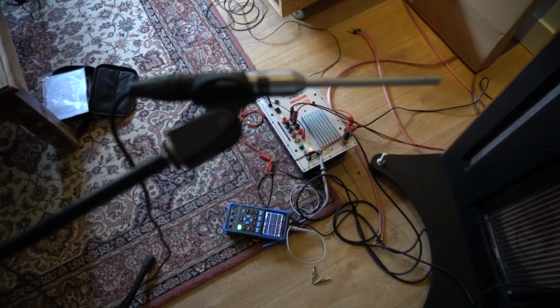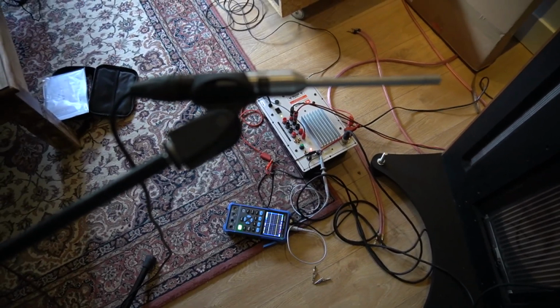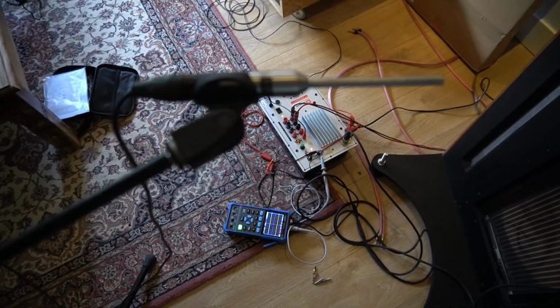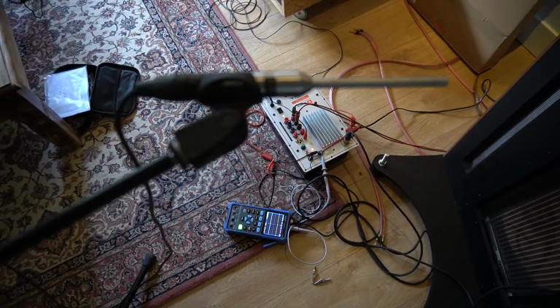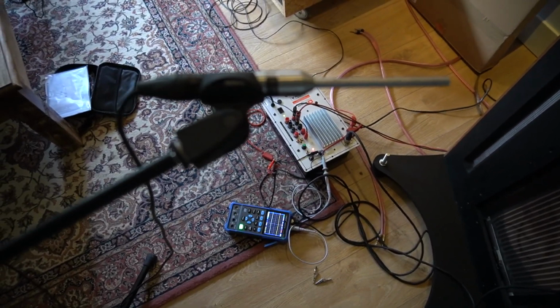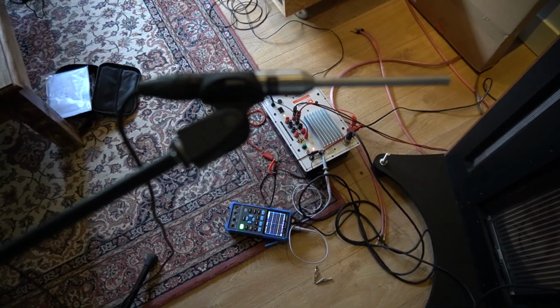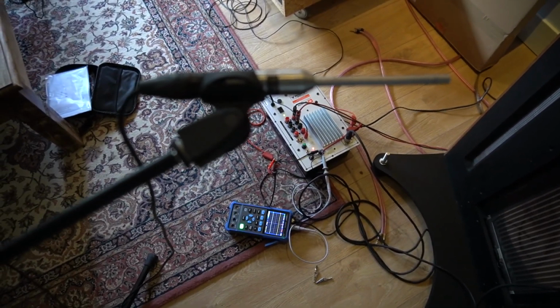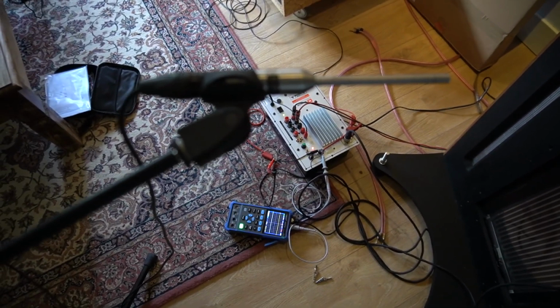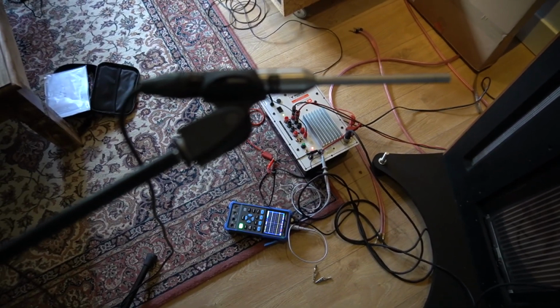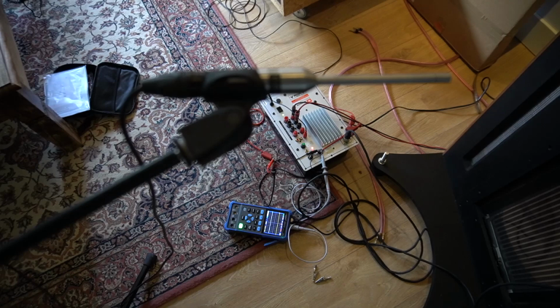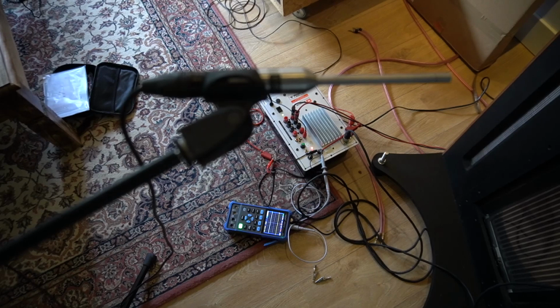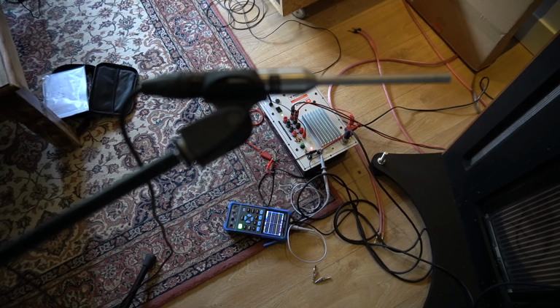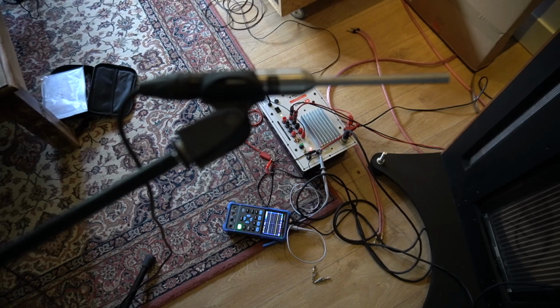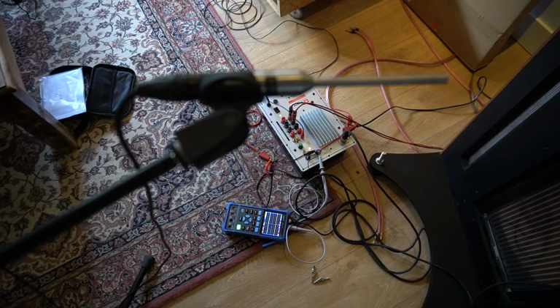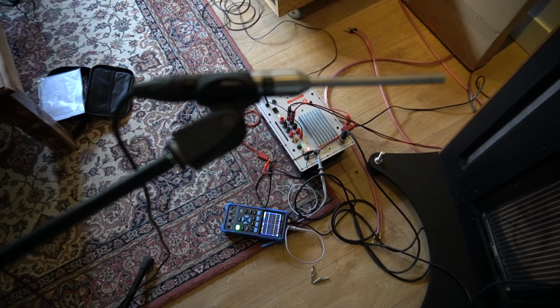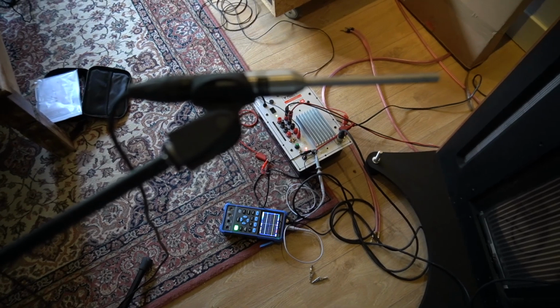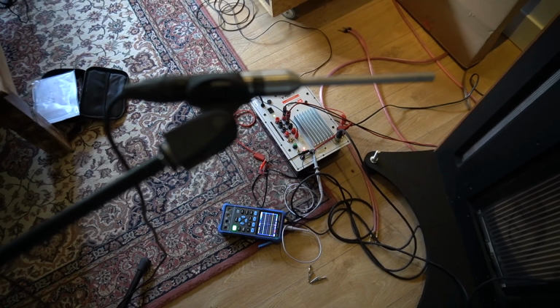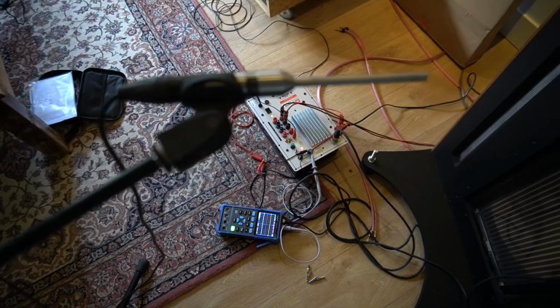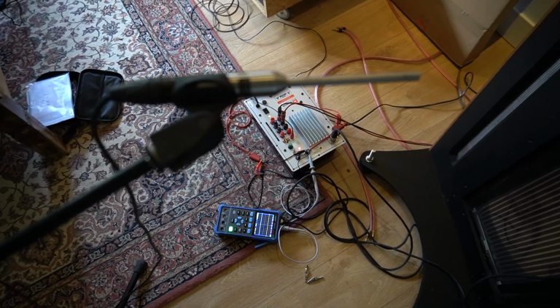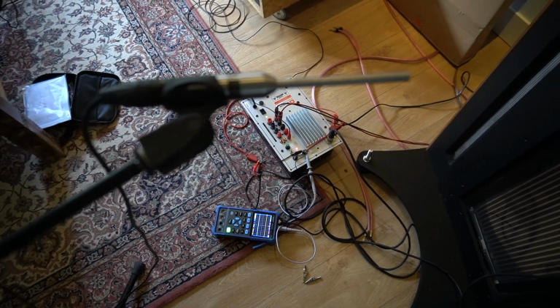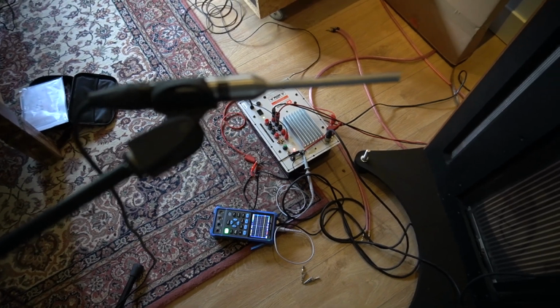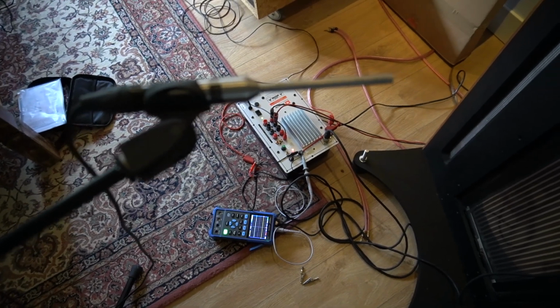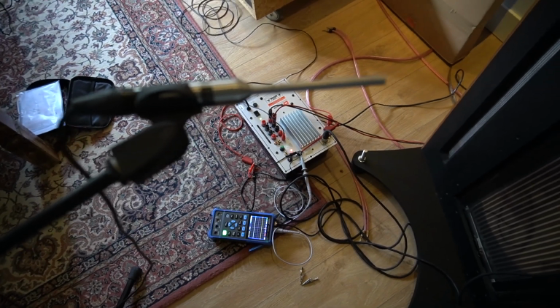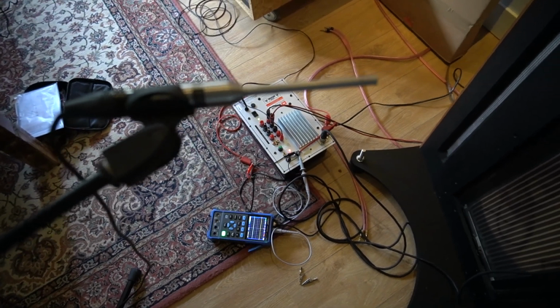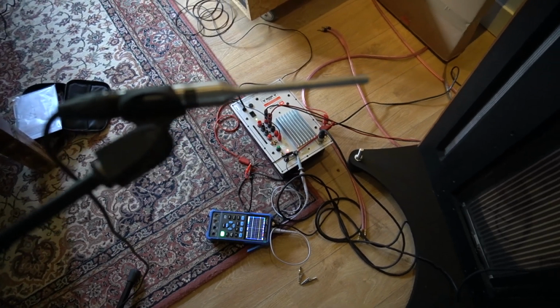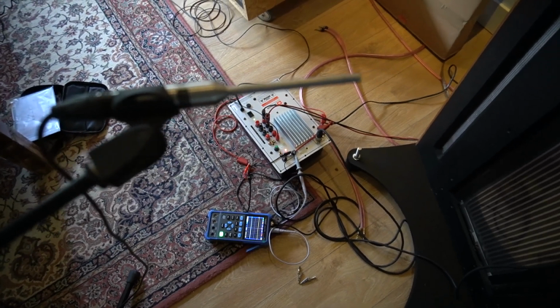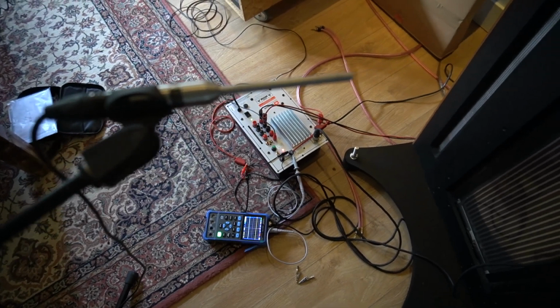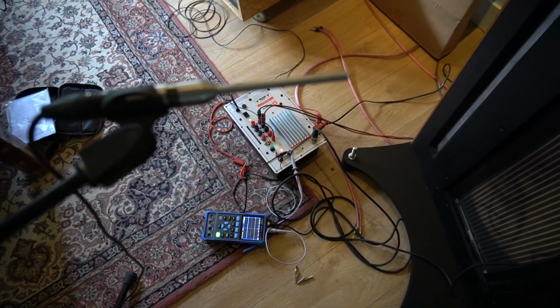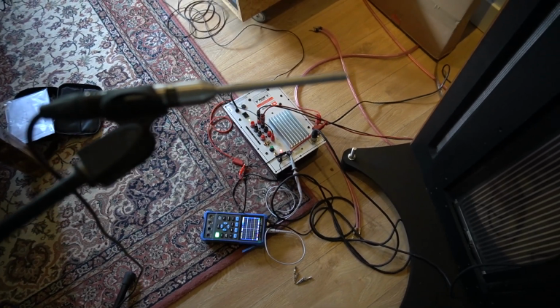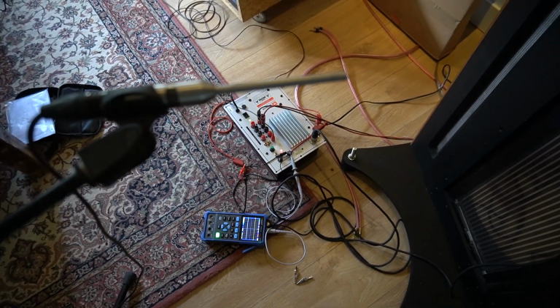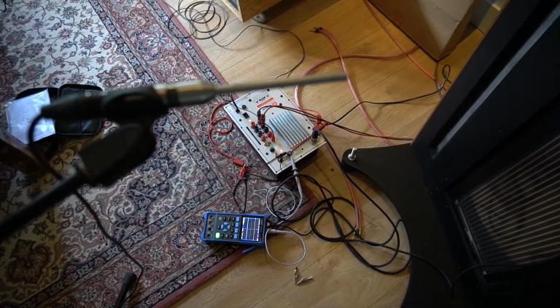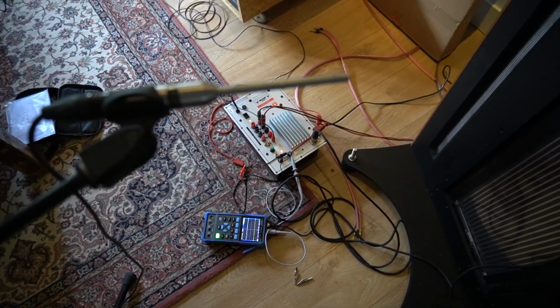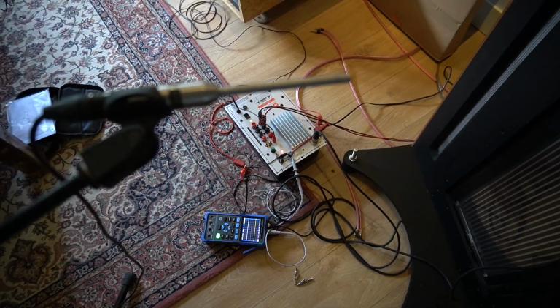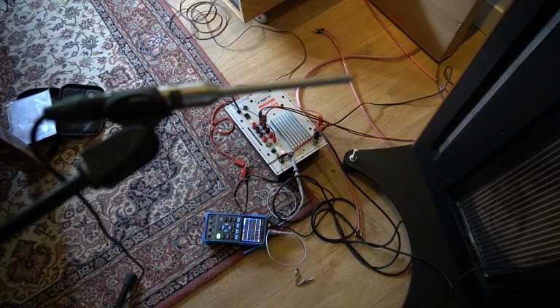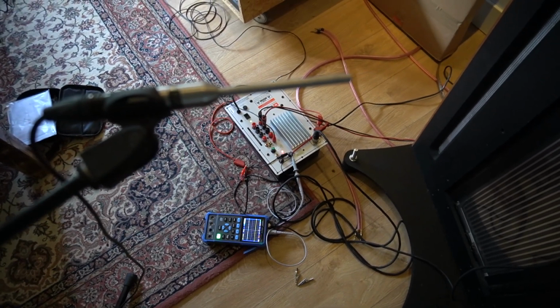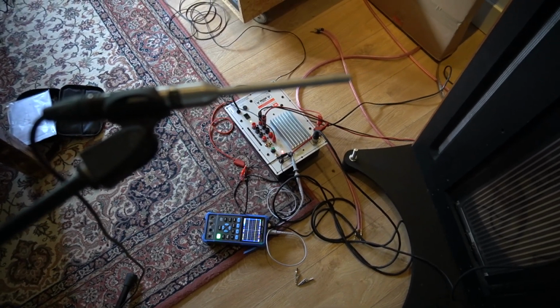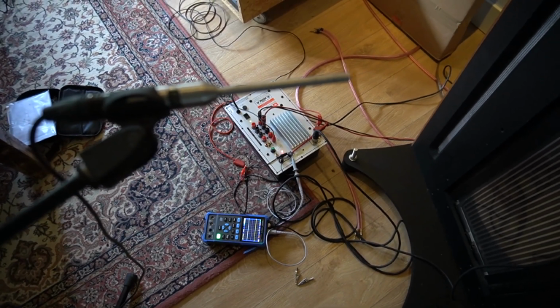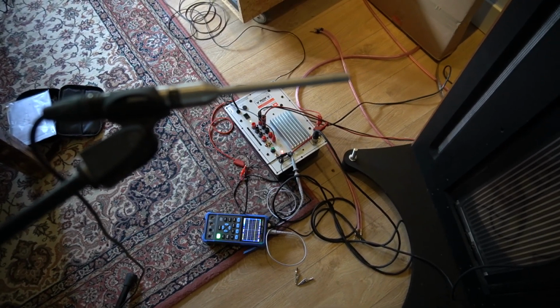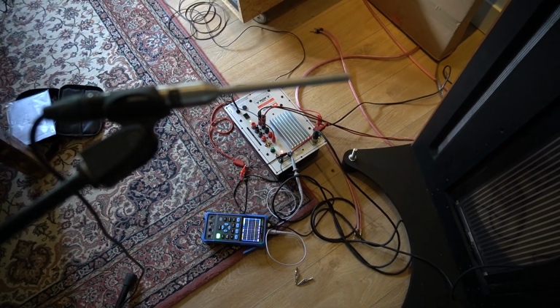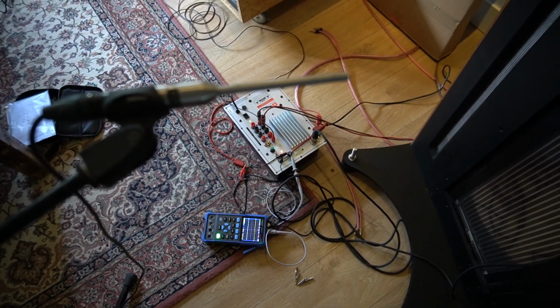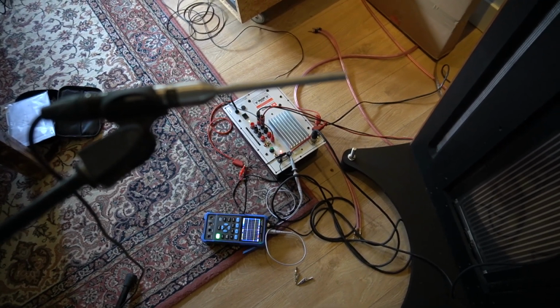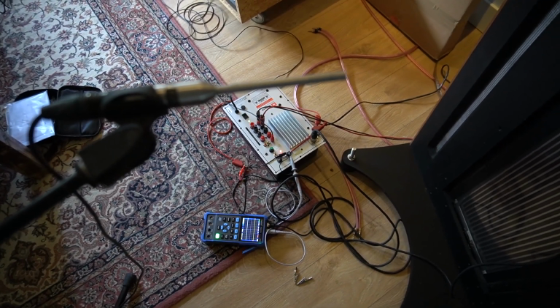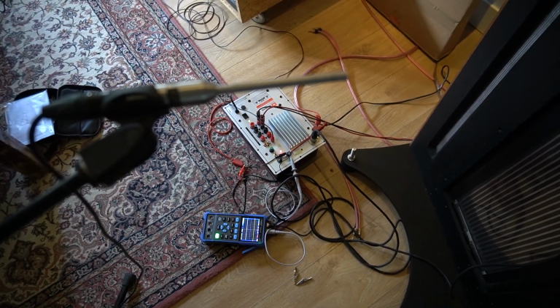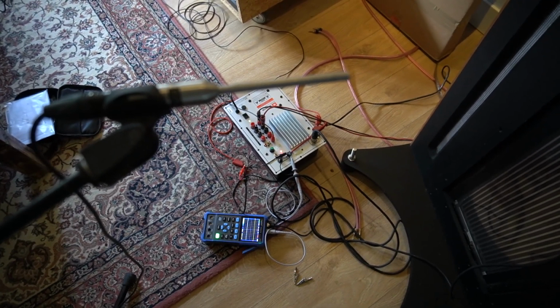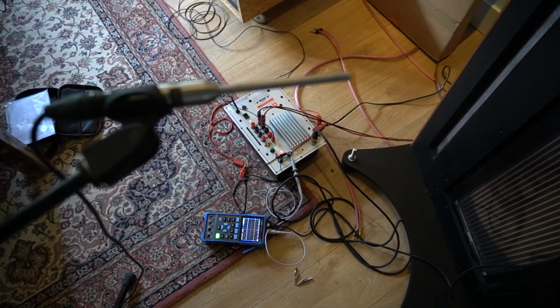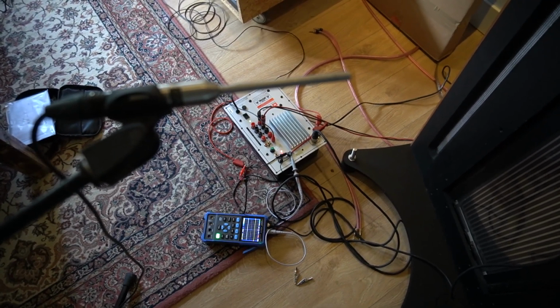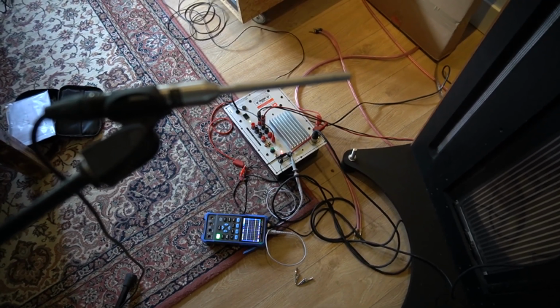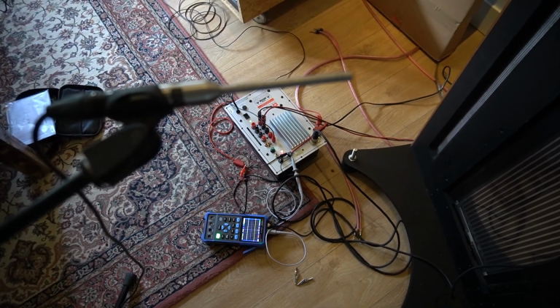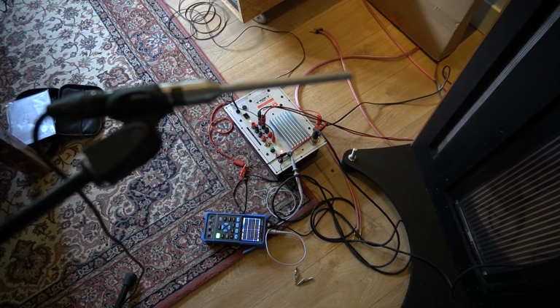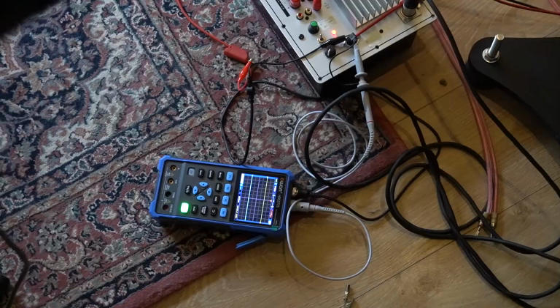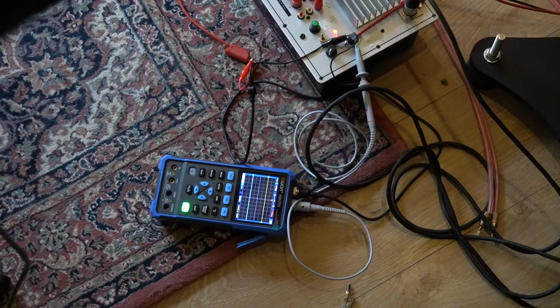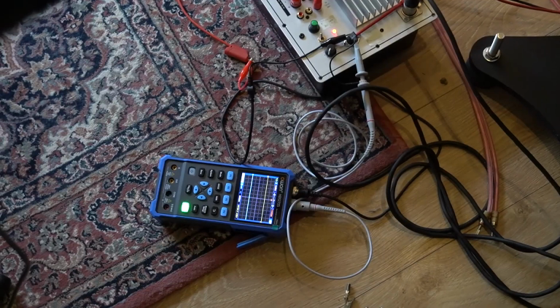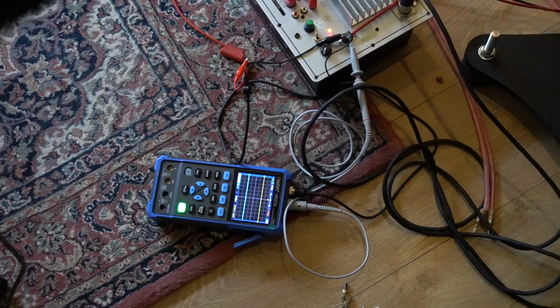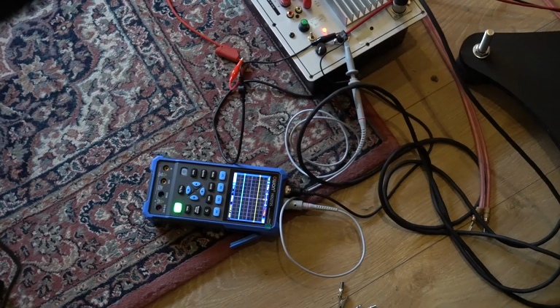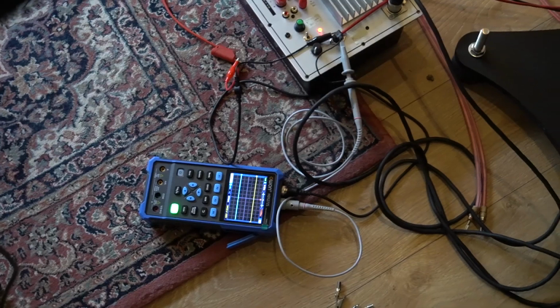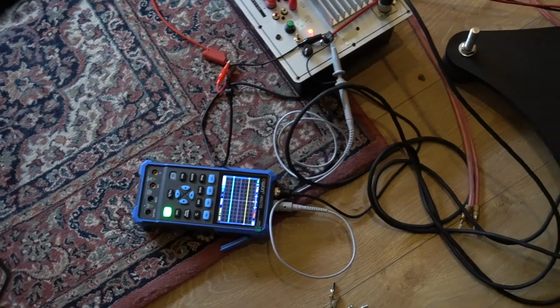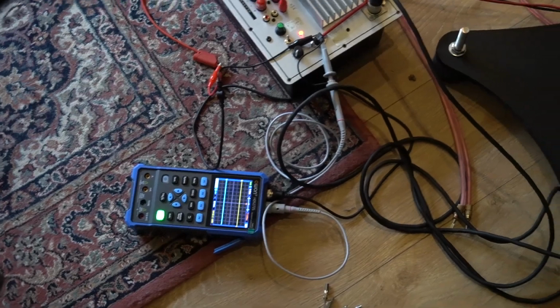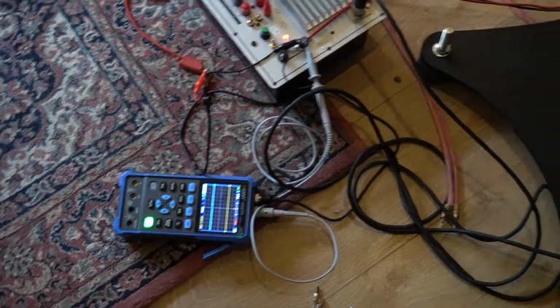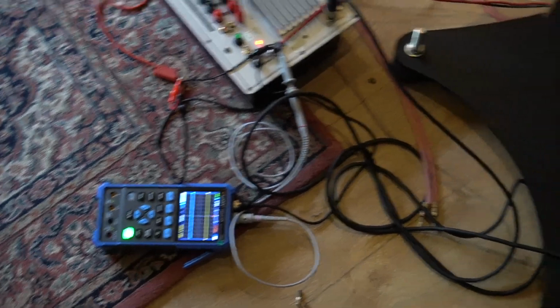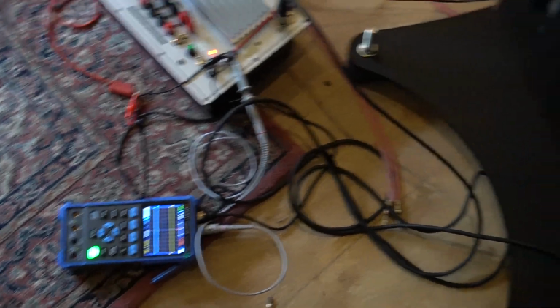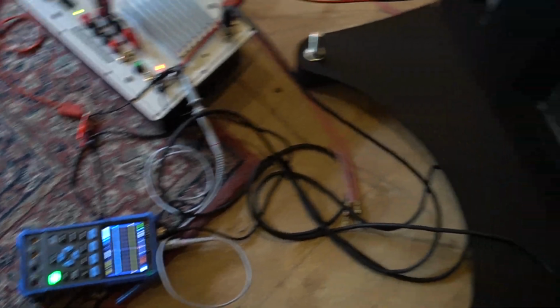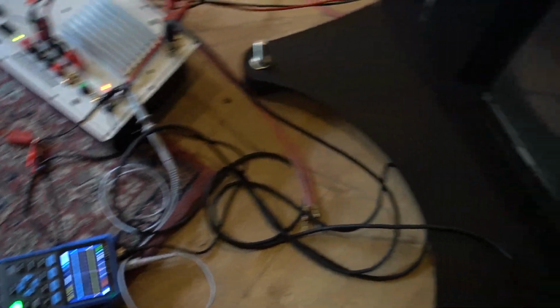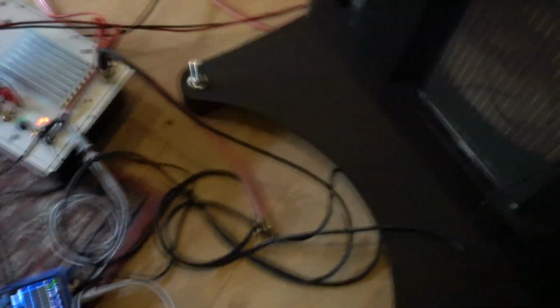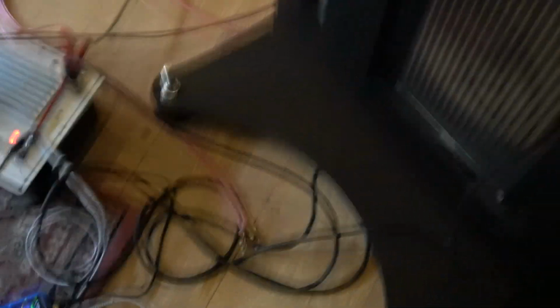The amp is going berserk. So if you see the scope there, down low, if I move the panel...